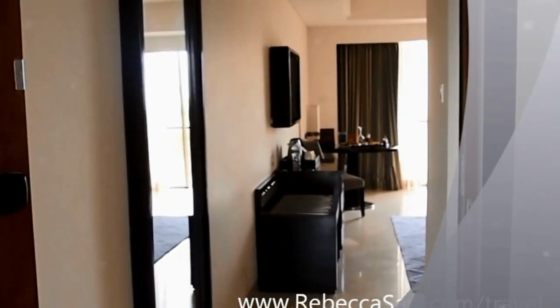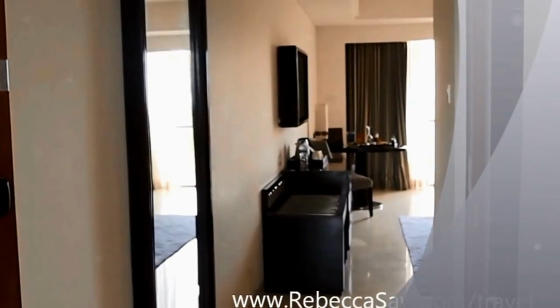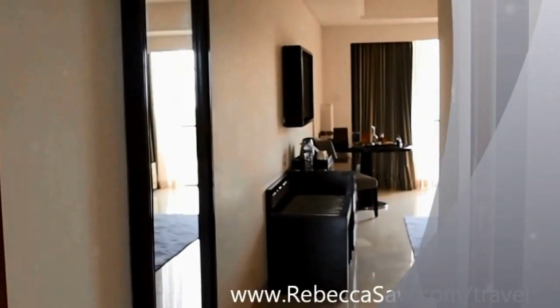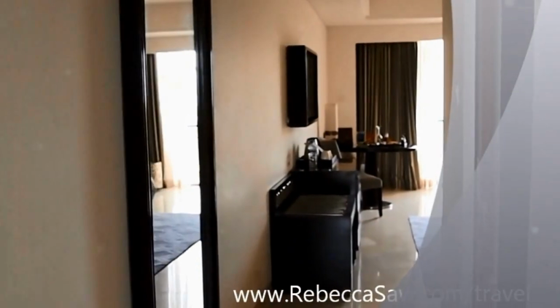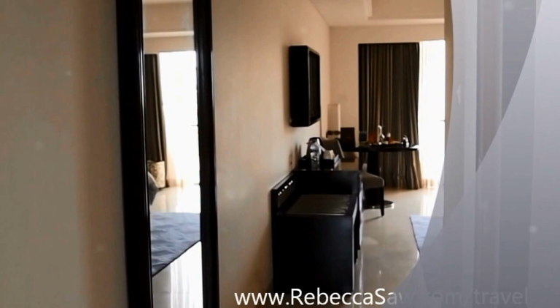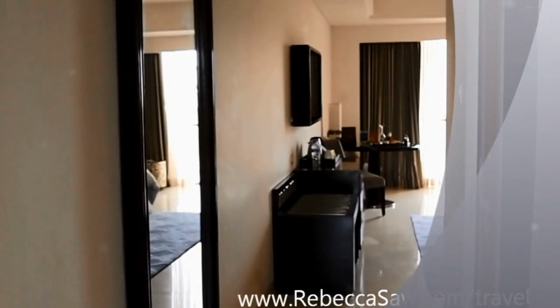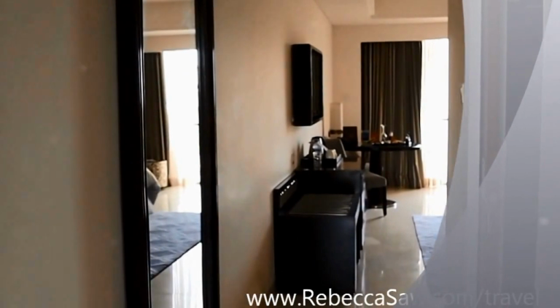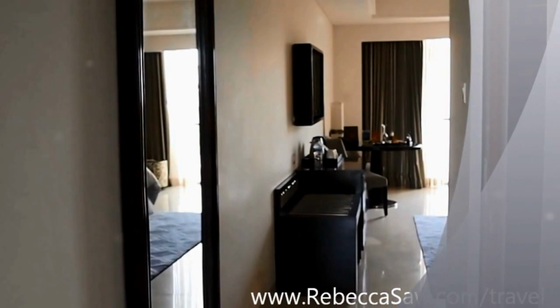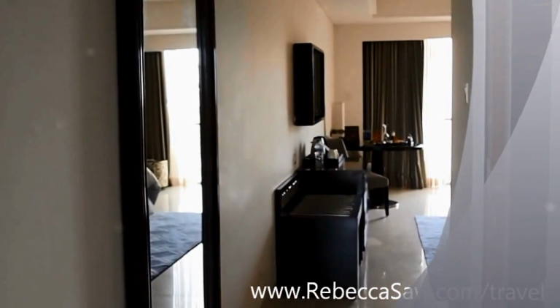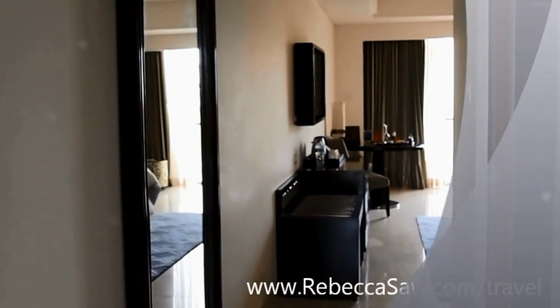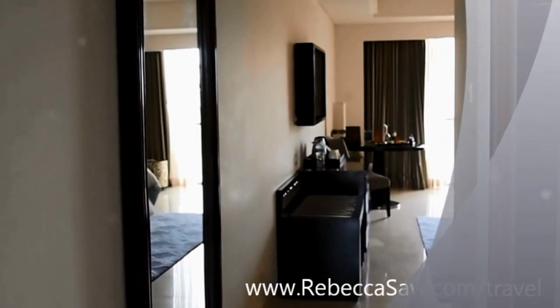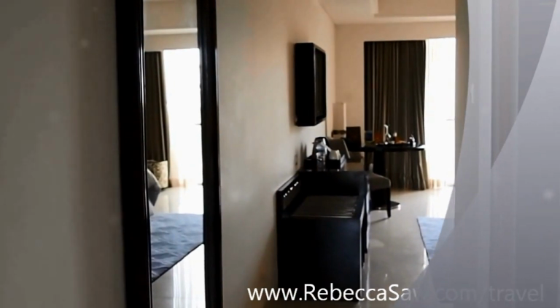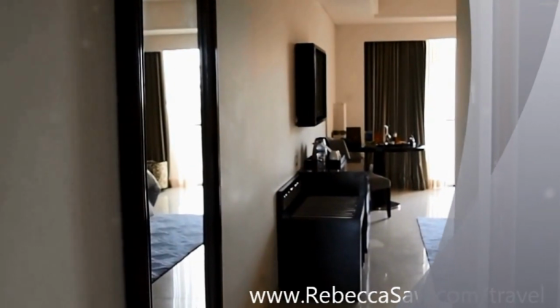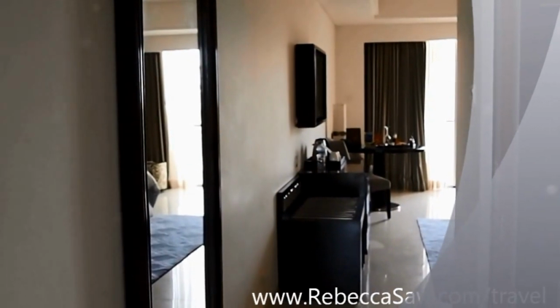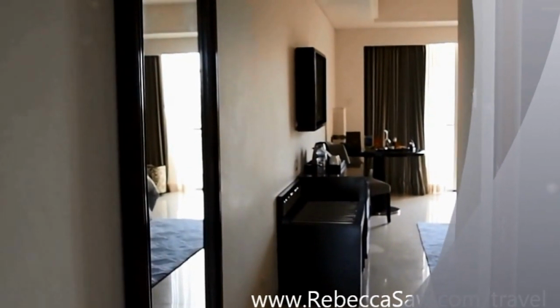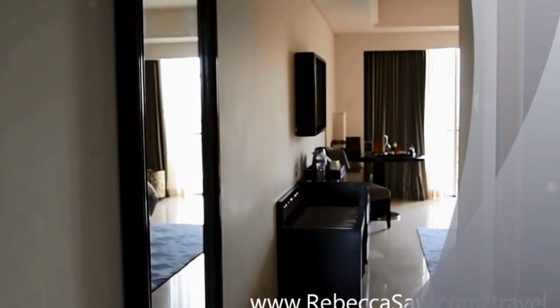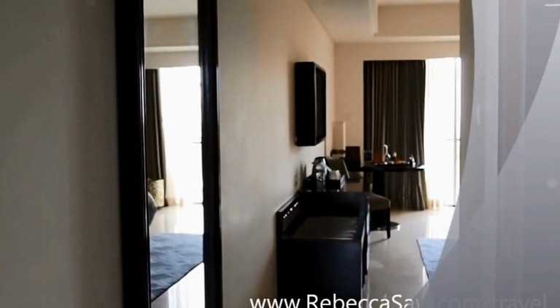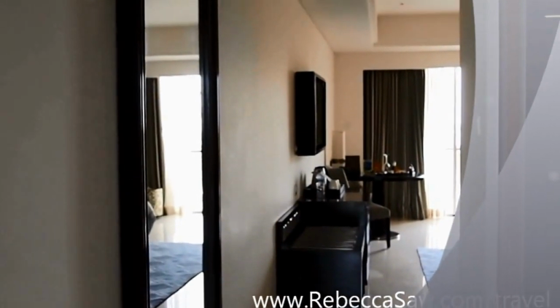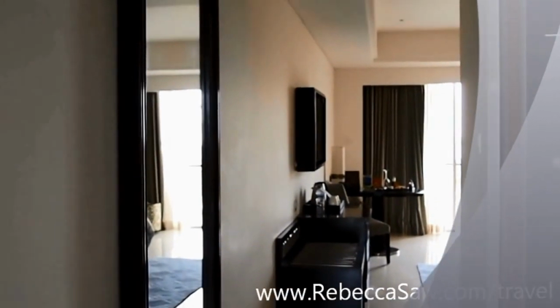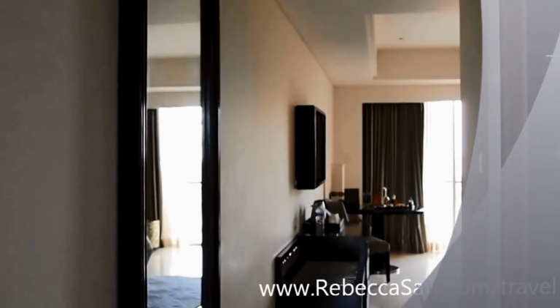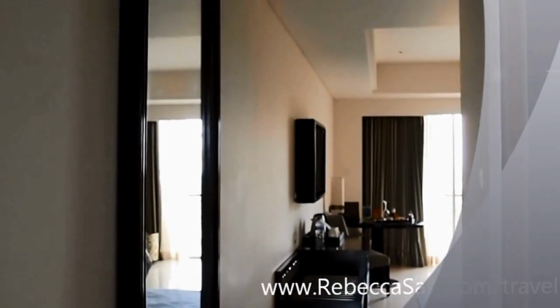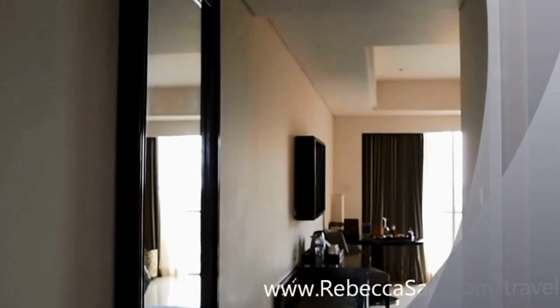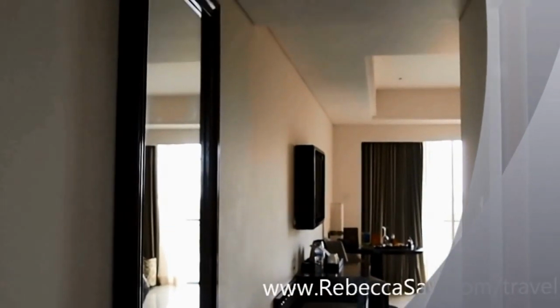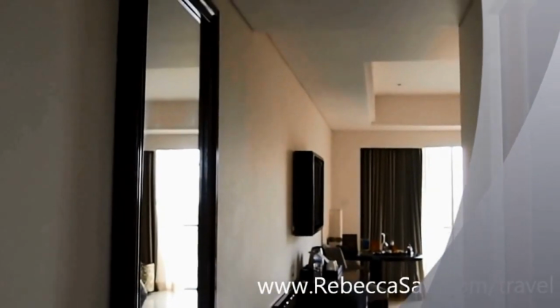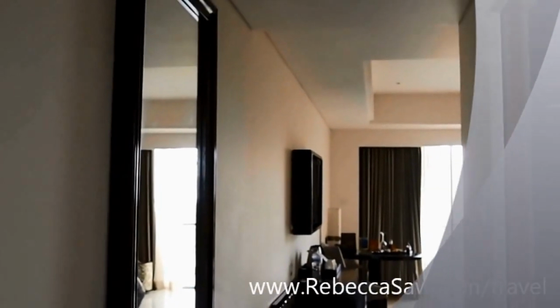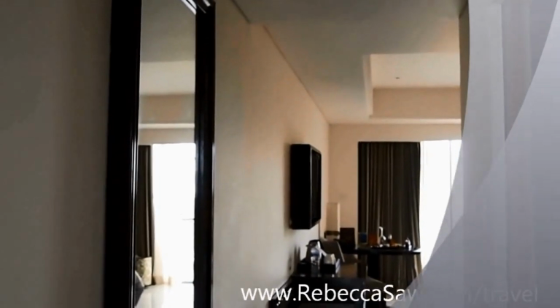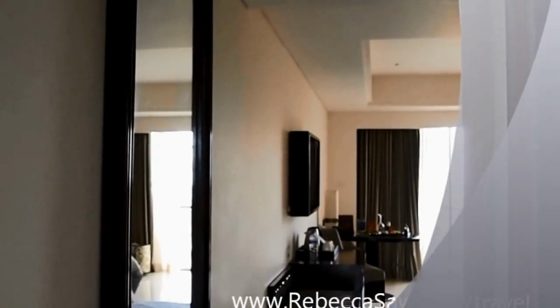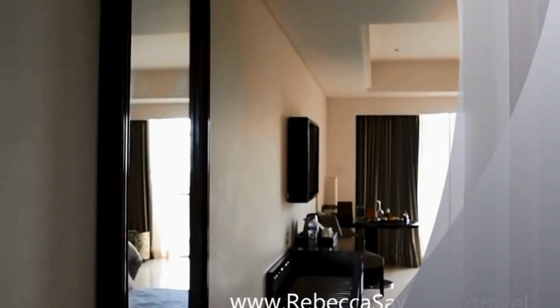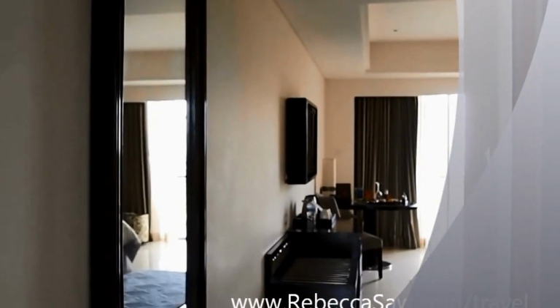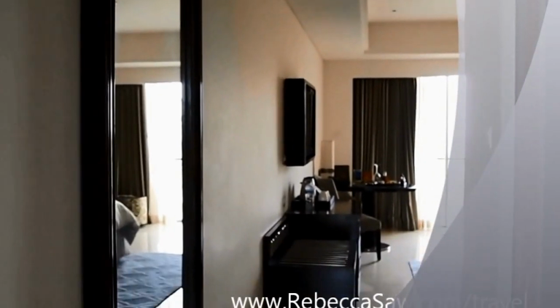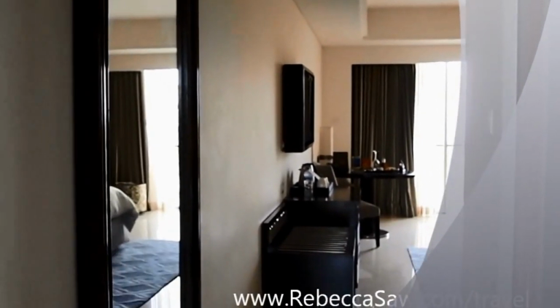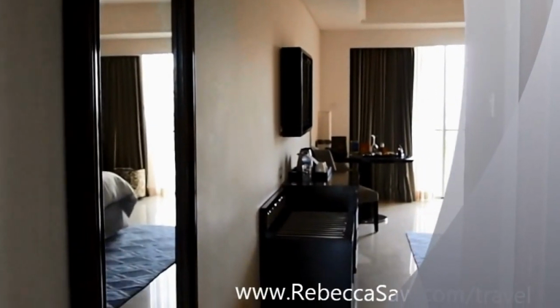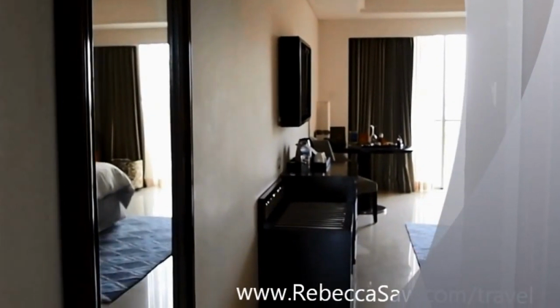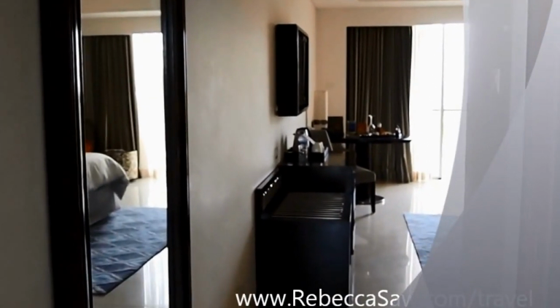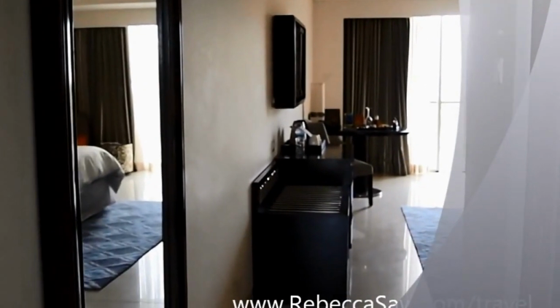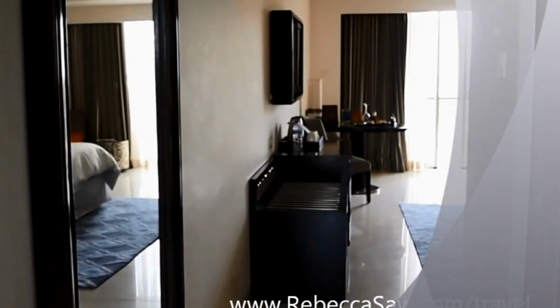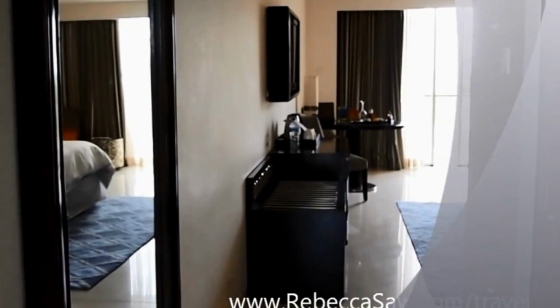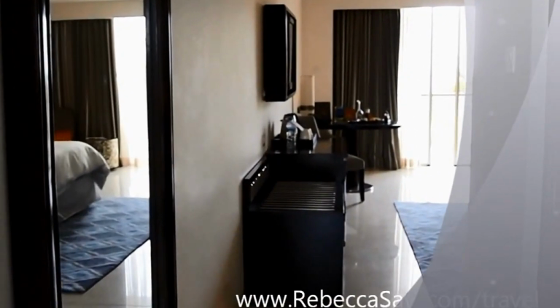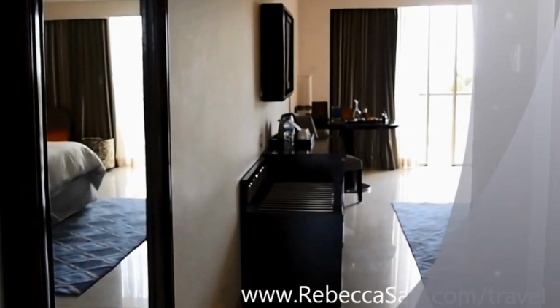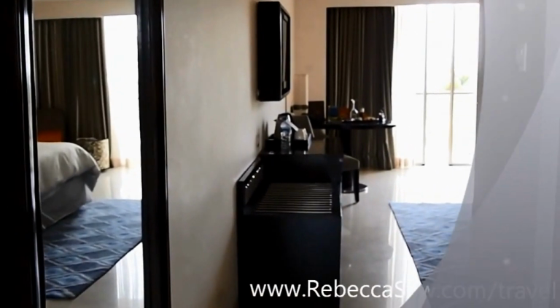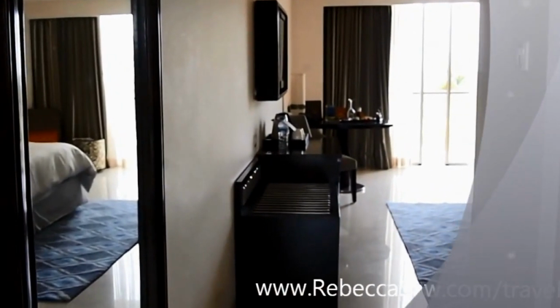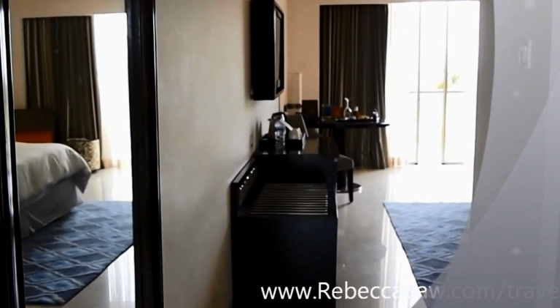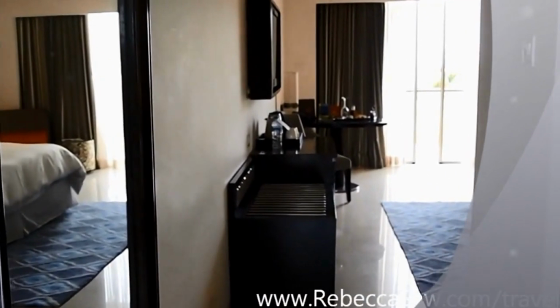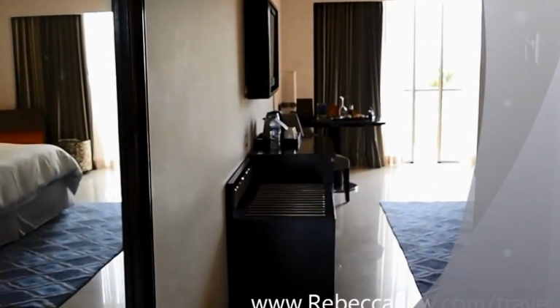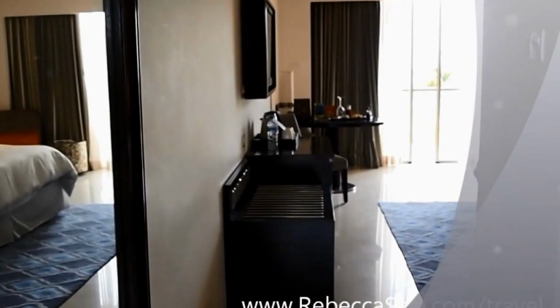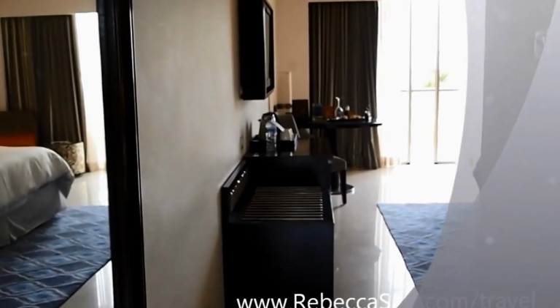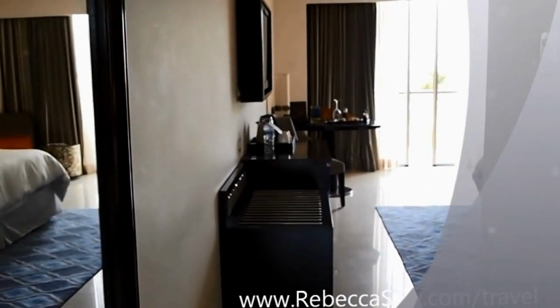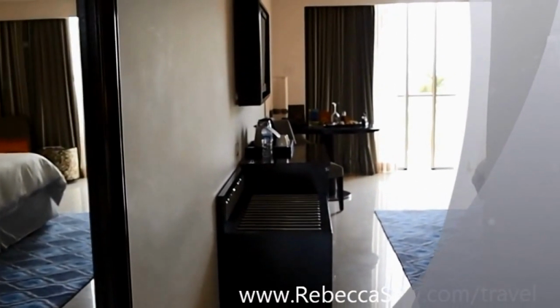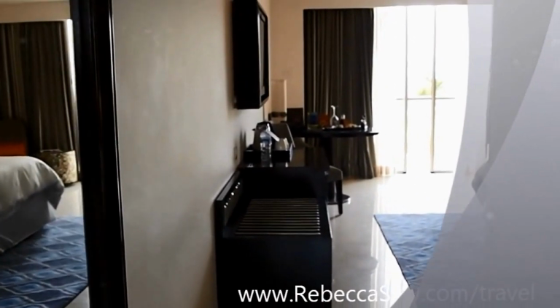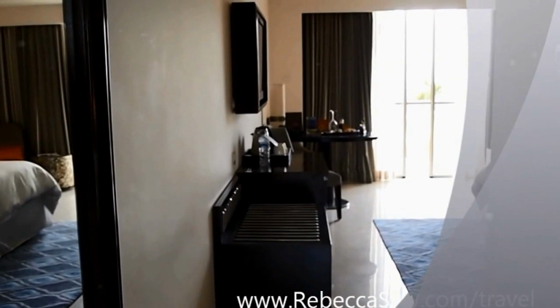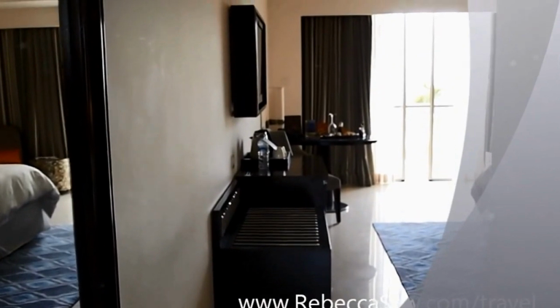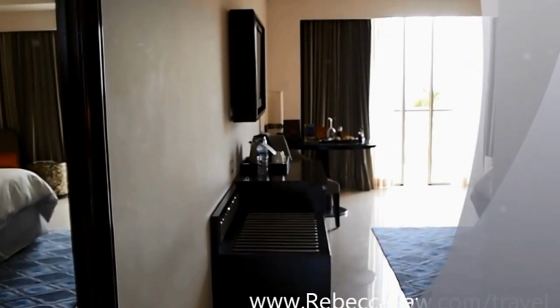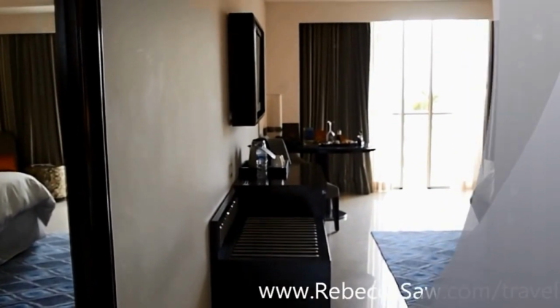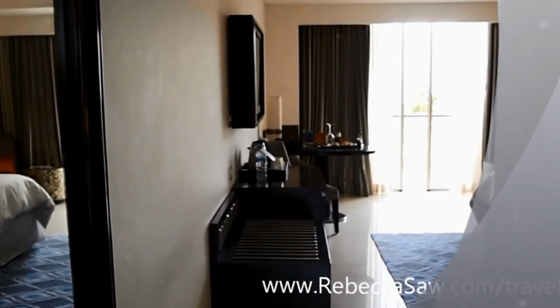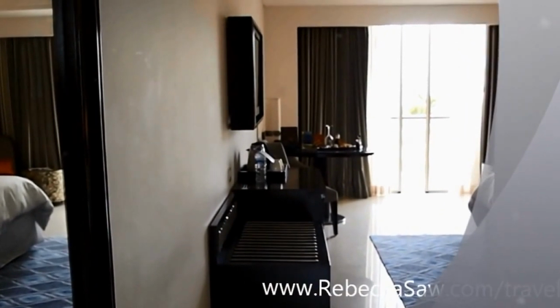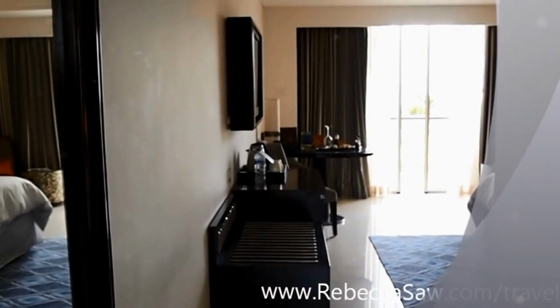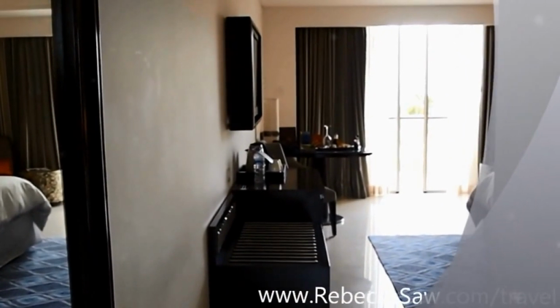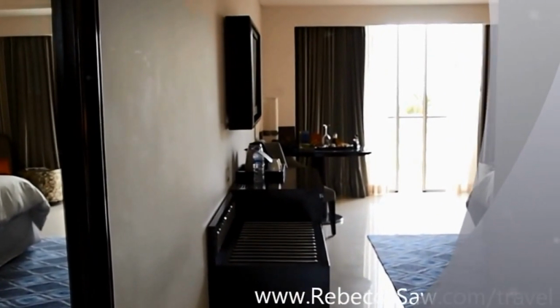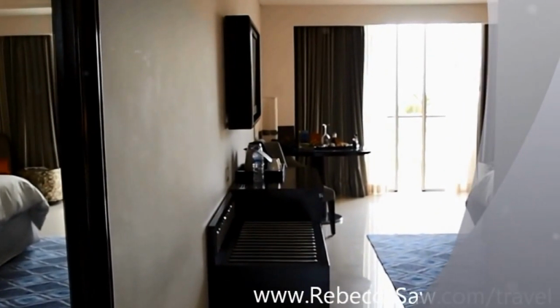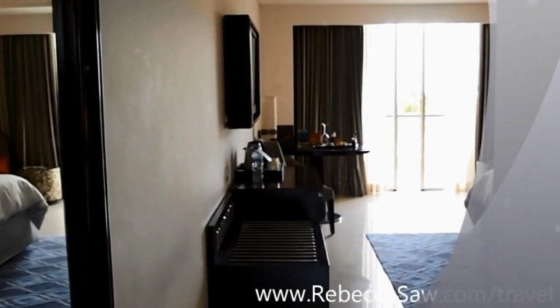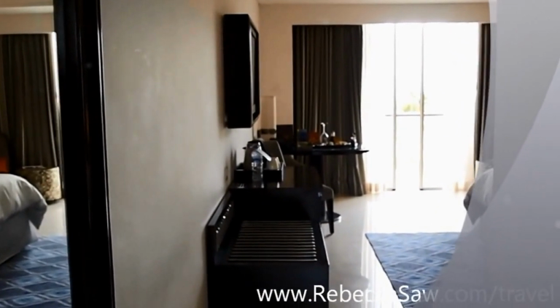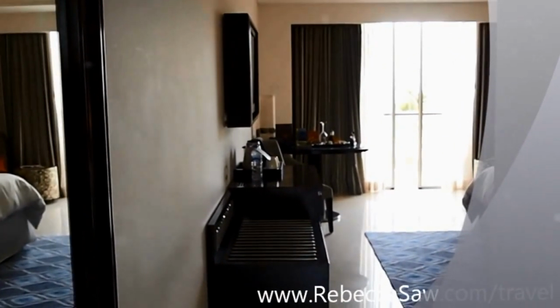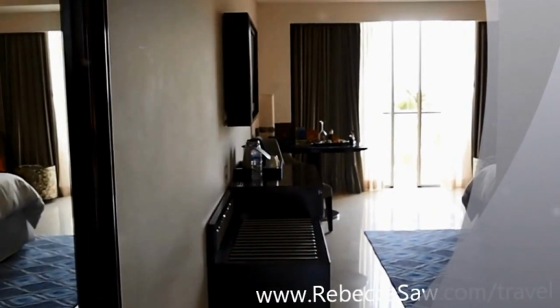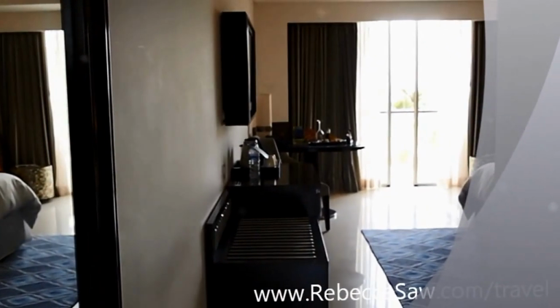Hi, I'm here at Sheraton Kuta in Bali. Just checked in, and as usual, I'm doing the video for the room.